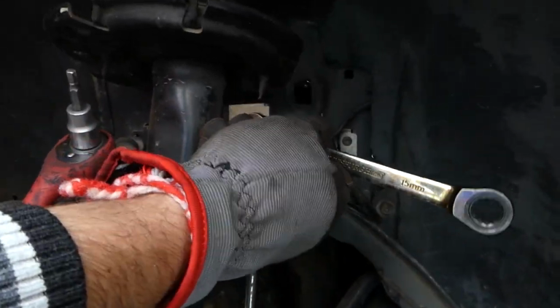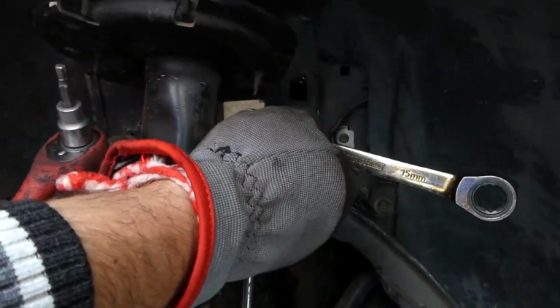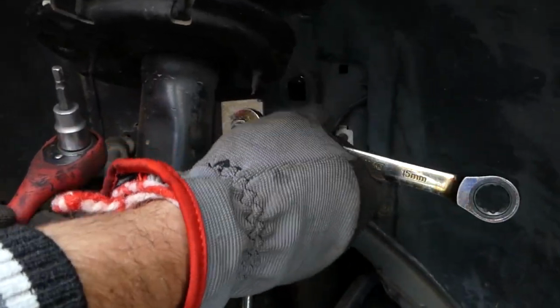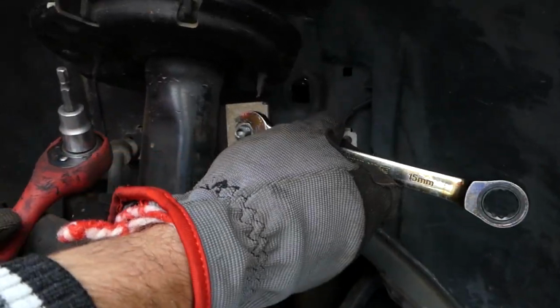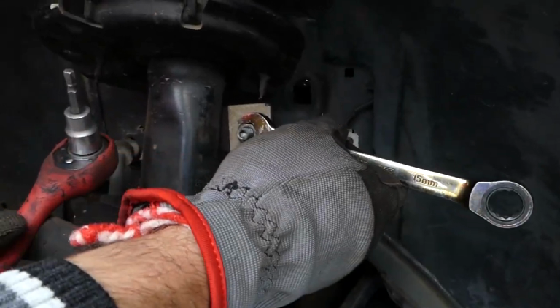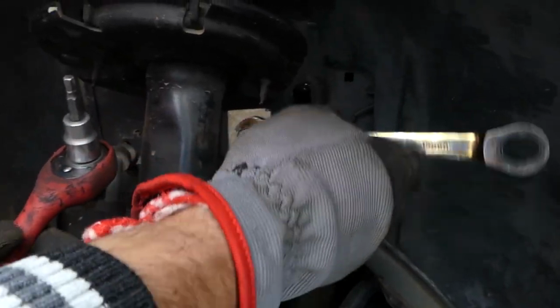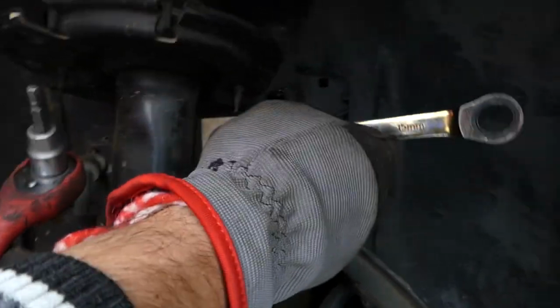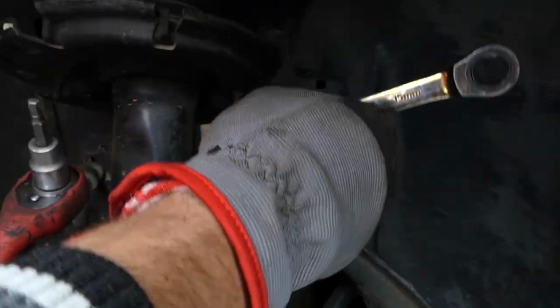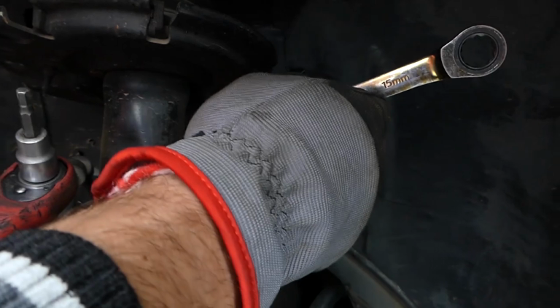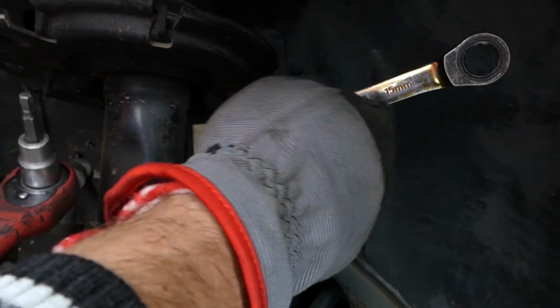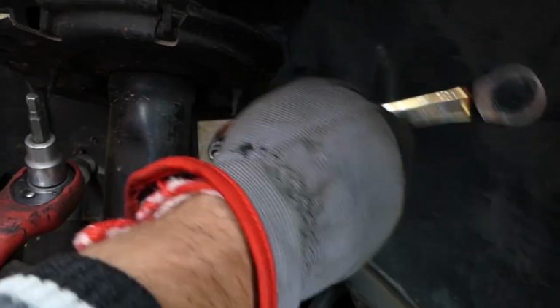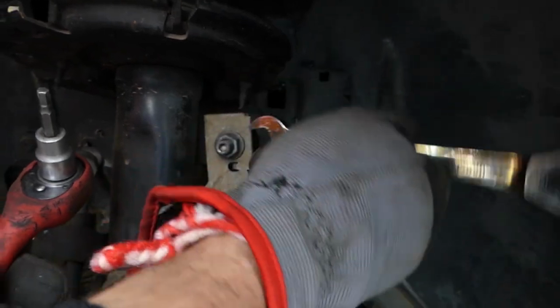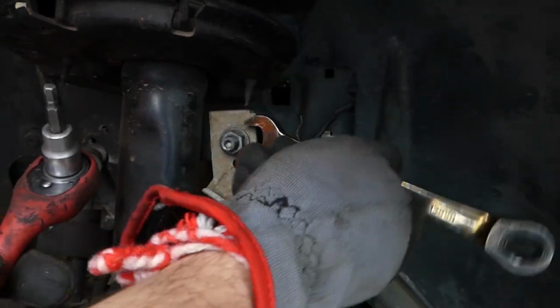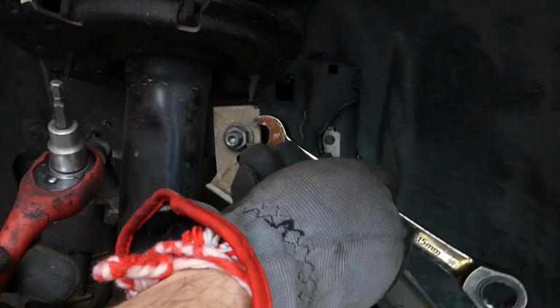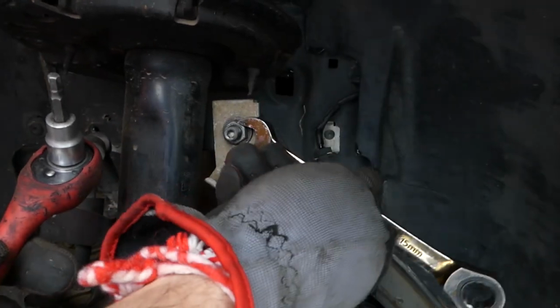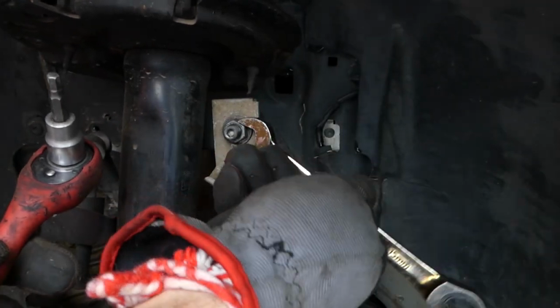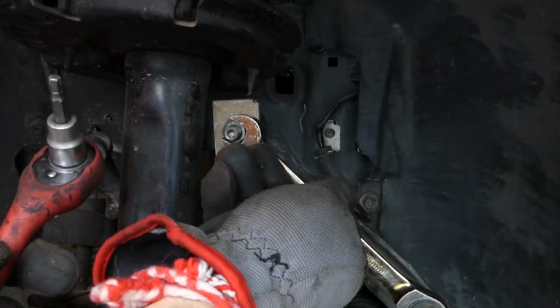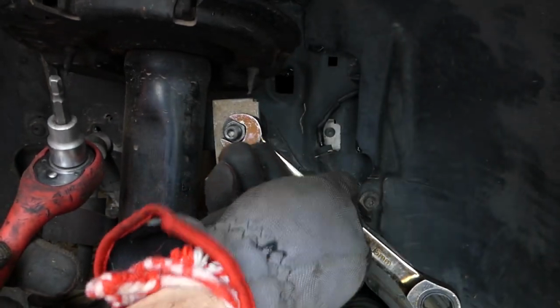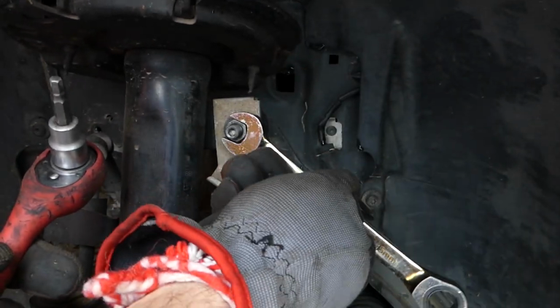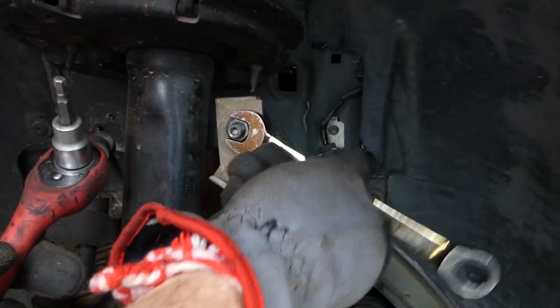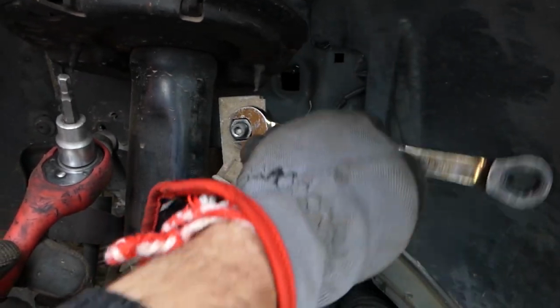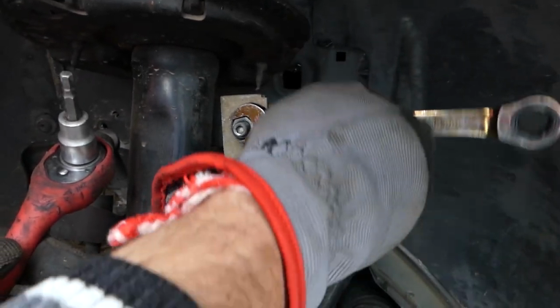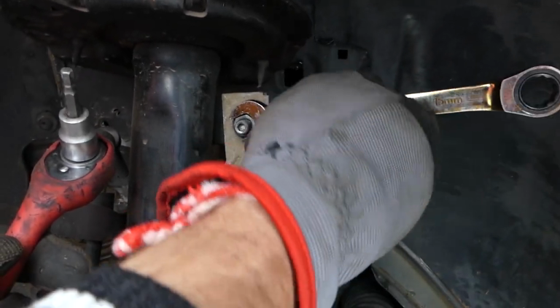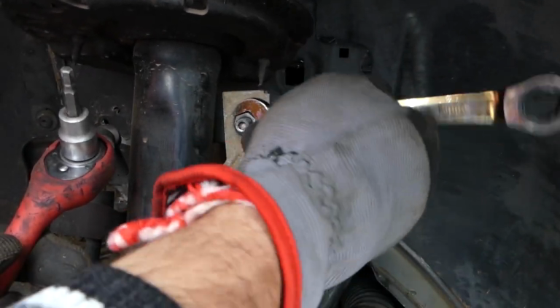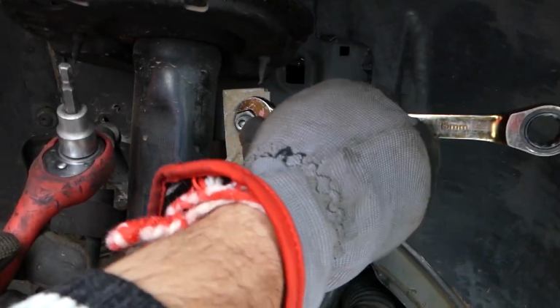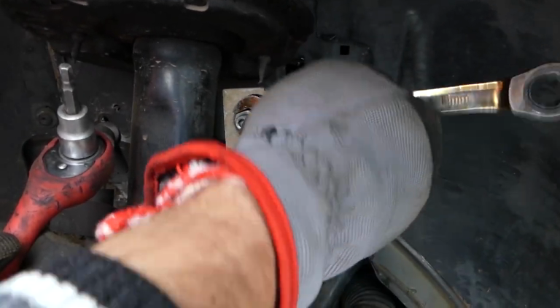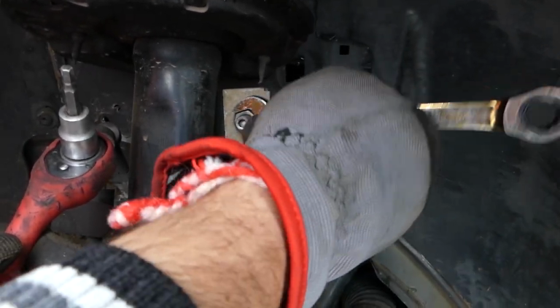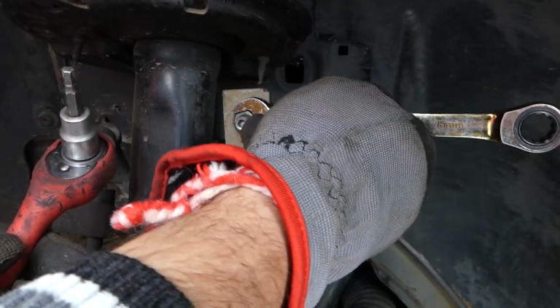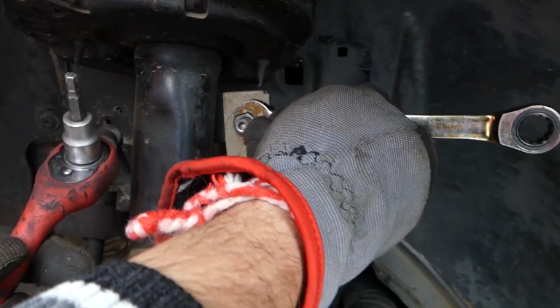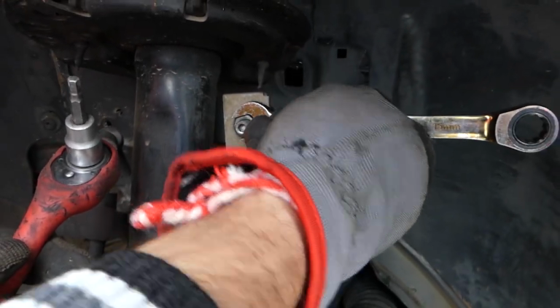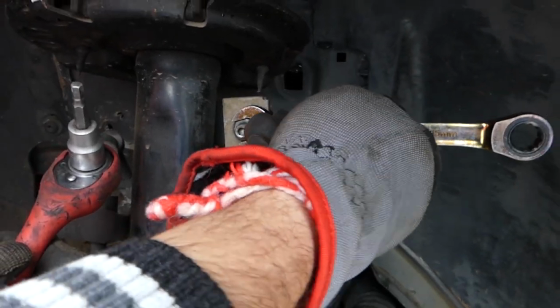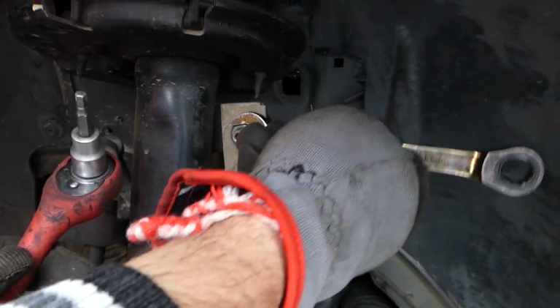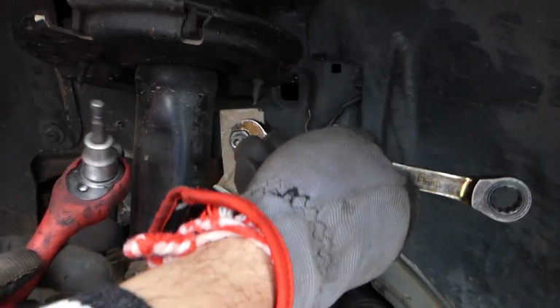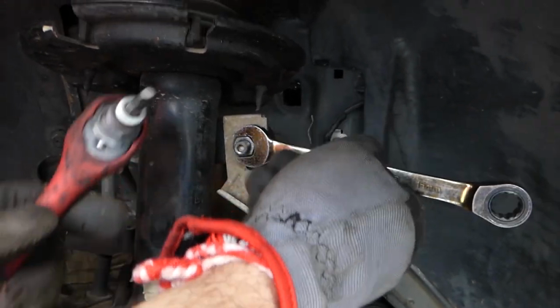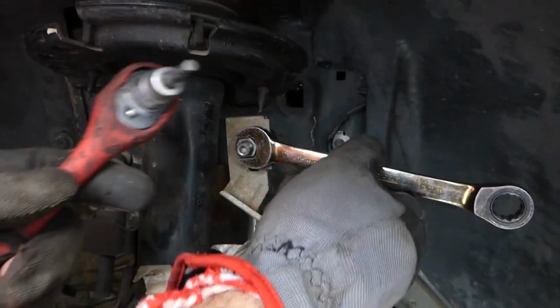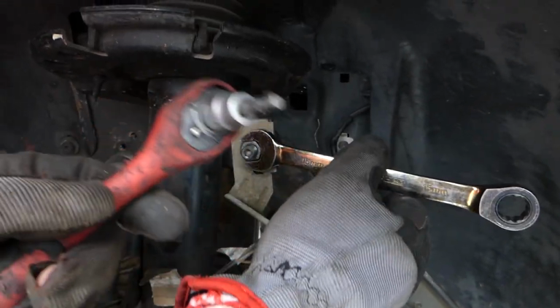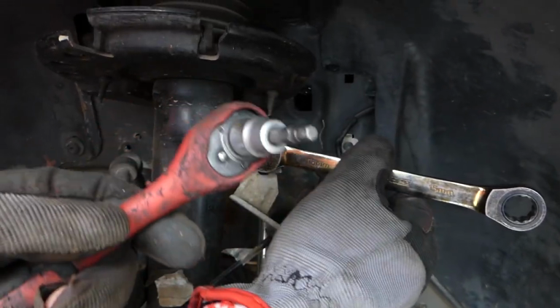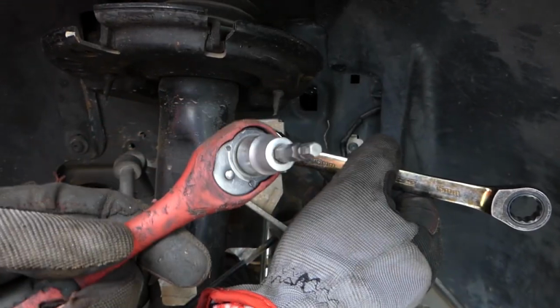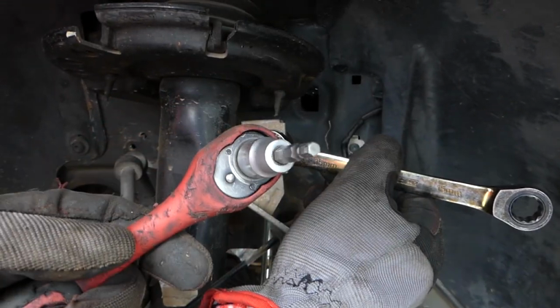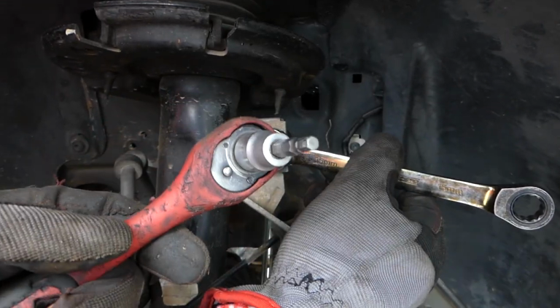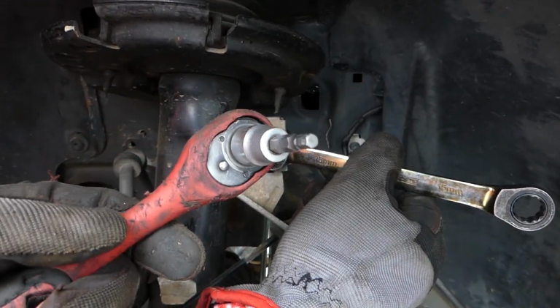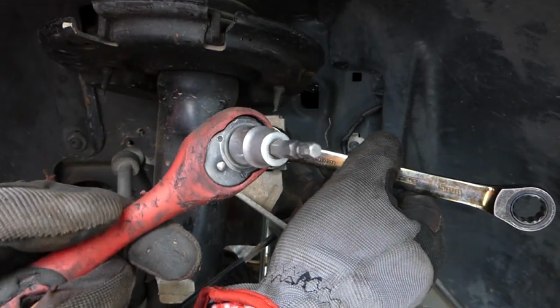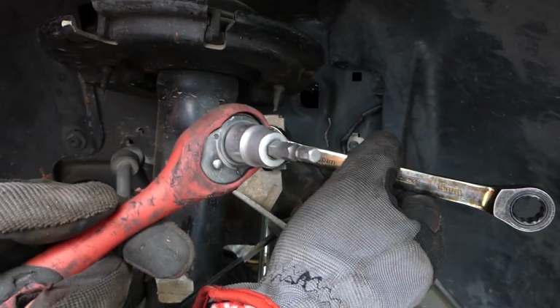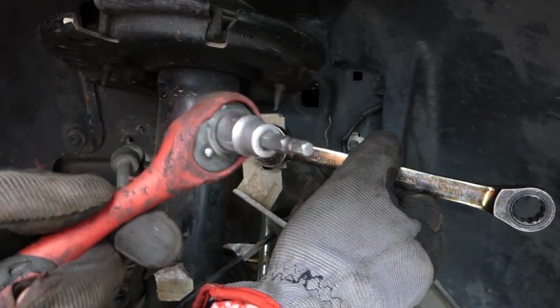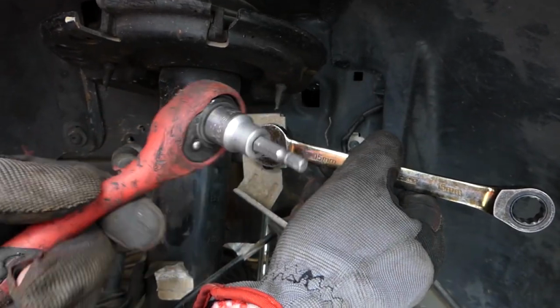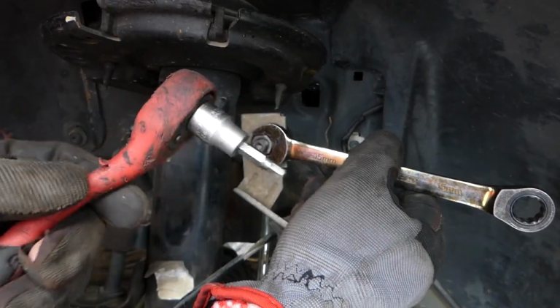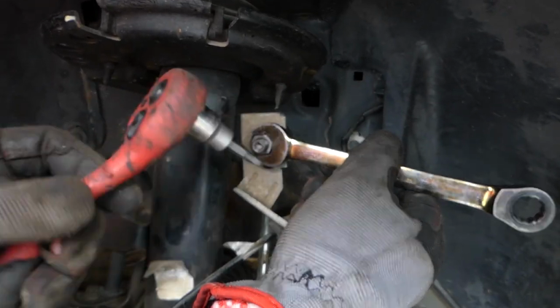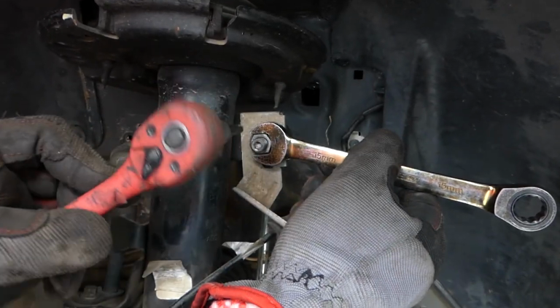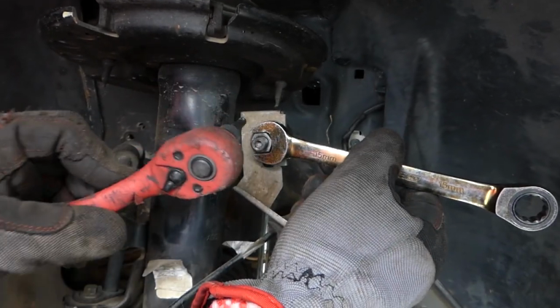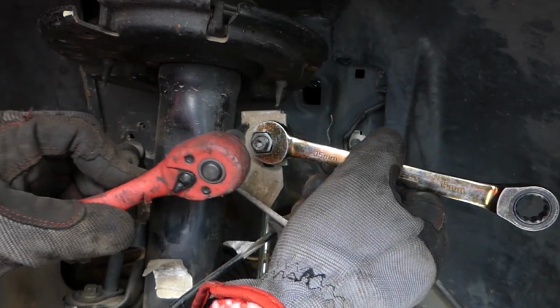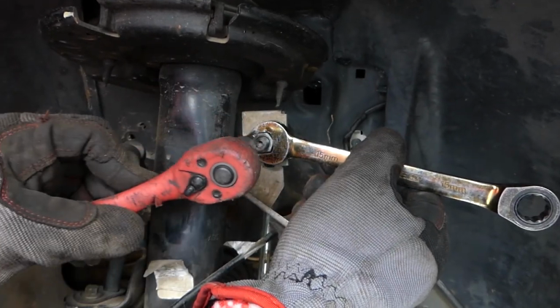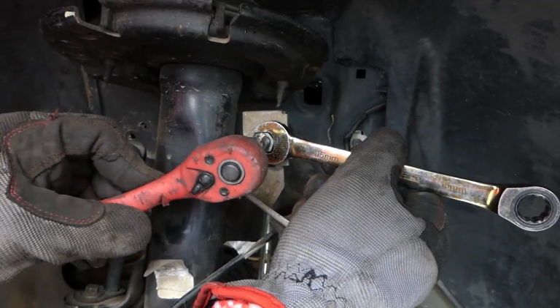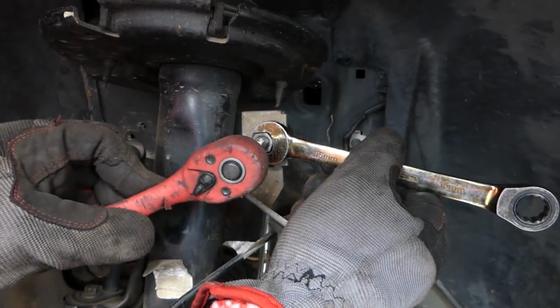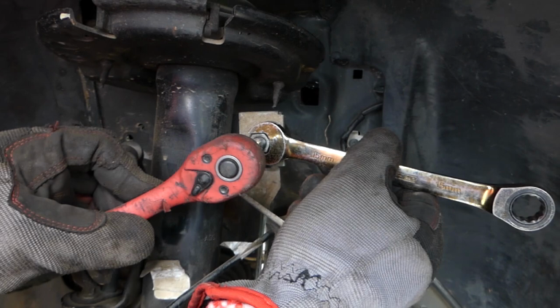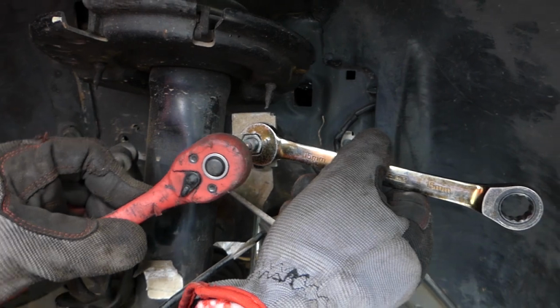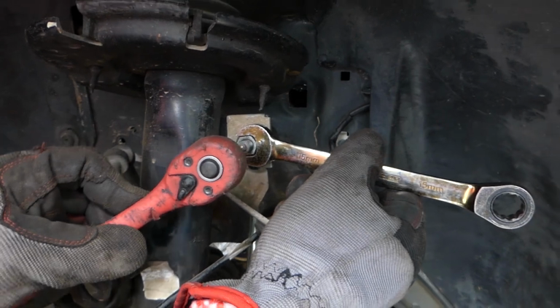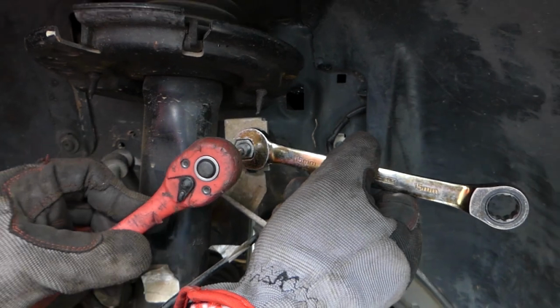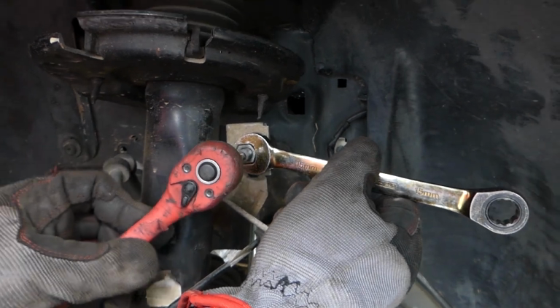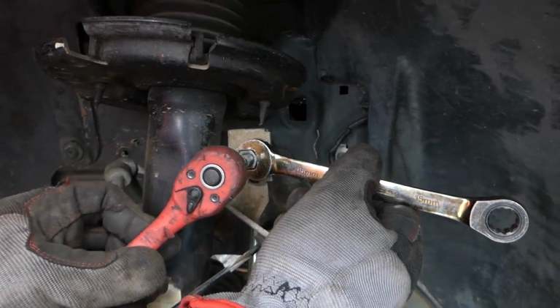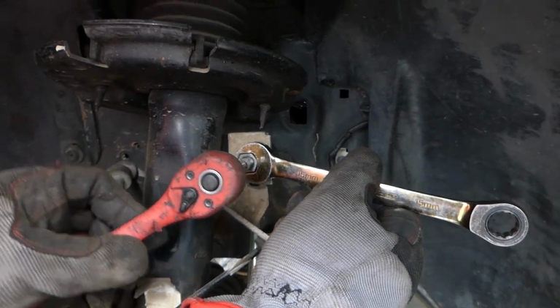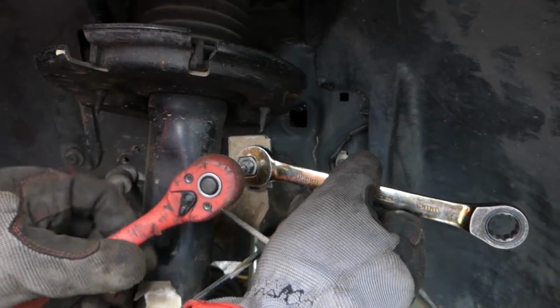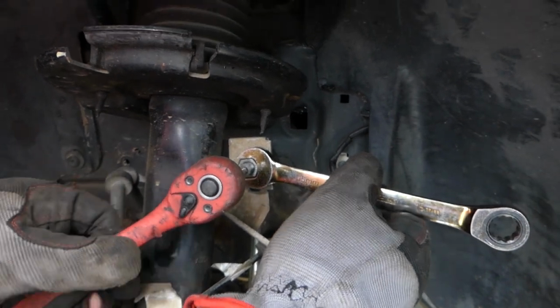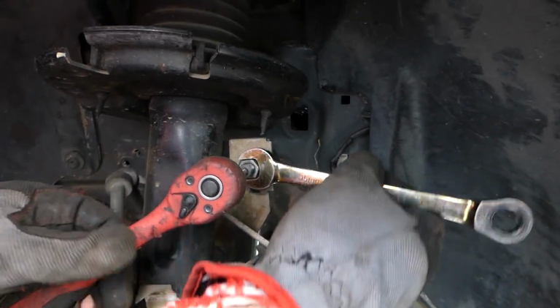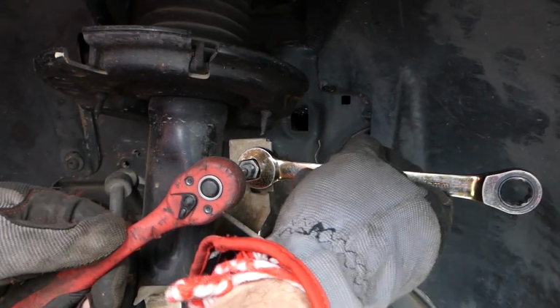So we need a 15-millimeter wrench to start removing the nut. When it starts spinning, we'll need a 5-millimeter Allen wrench to hold the bolt while removing the nut.